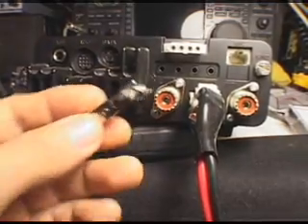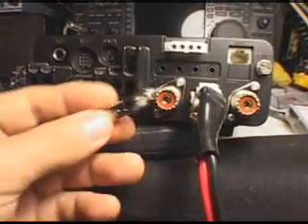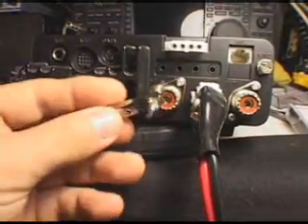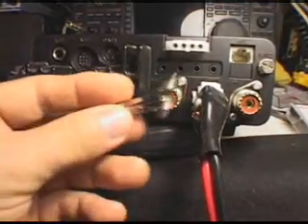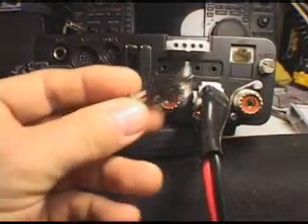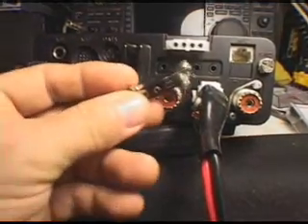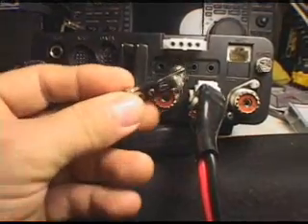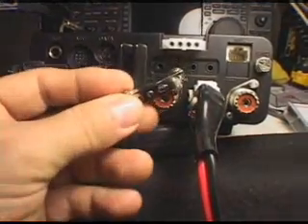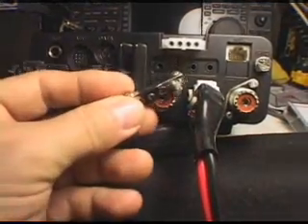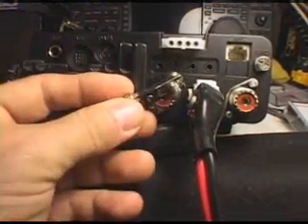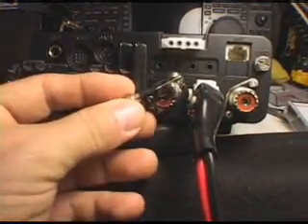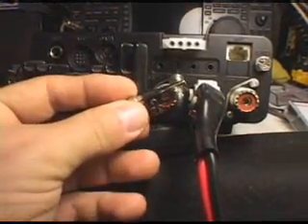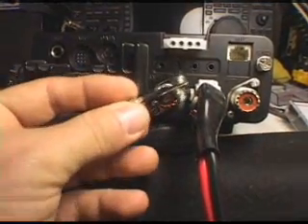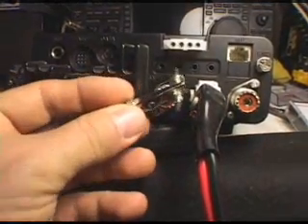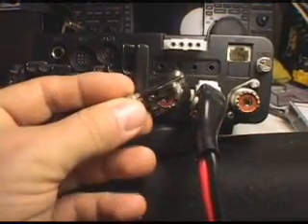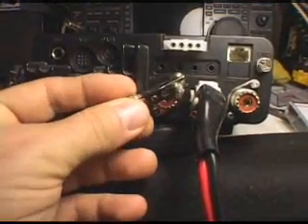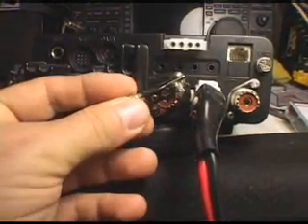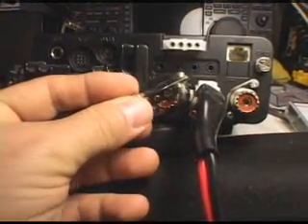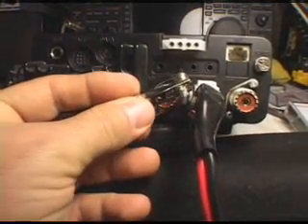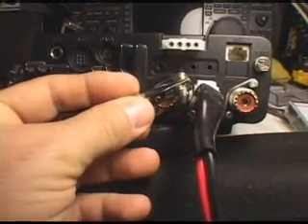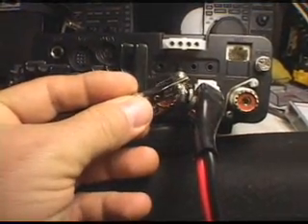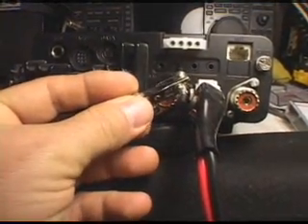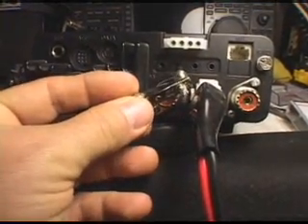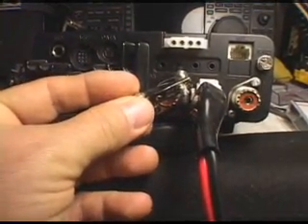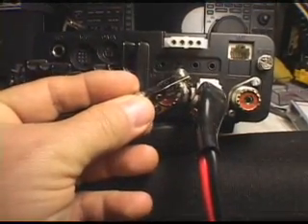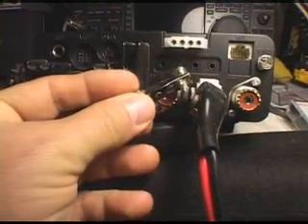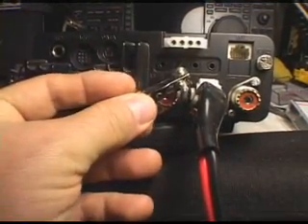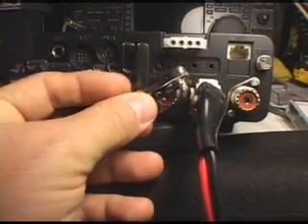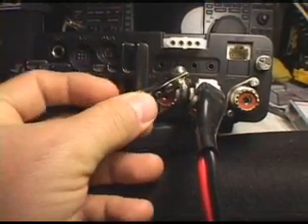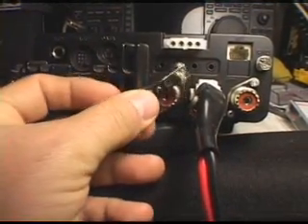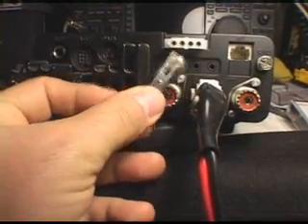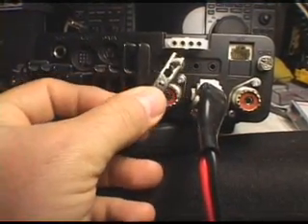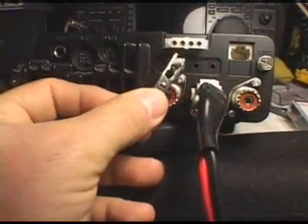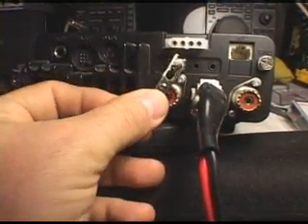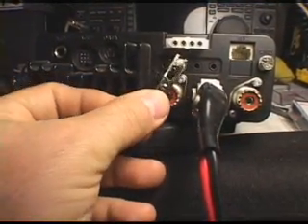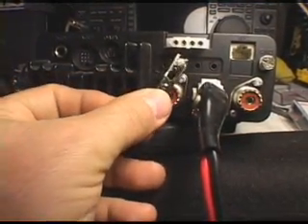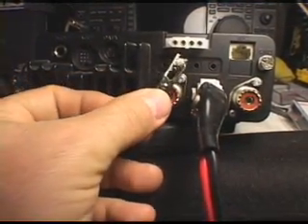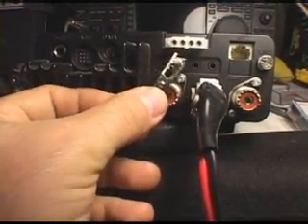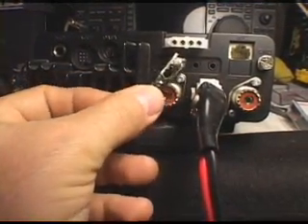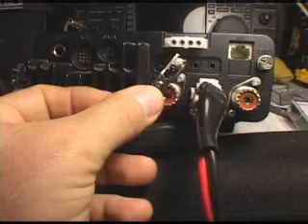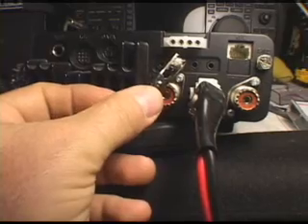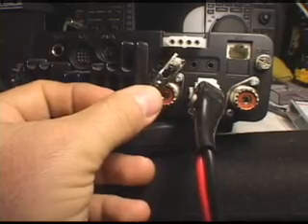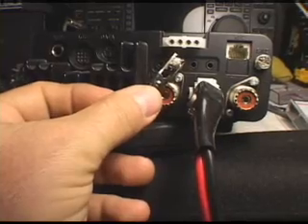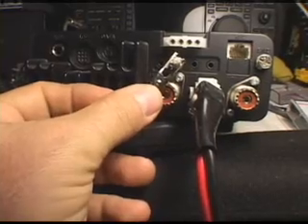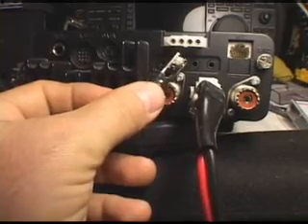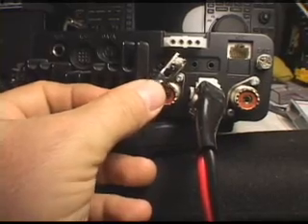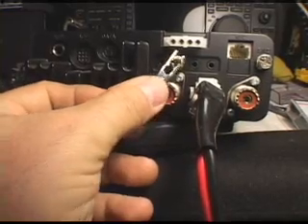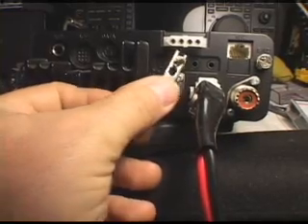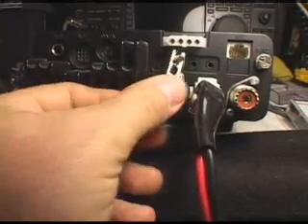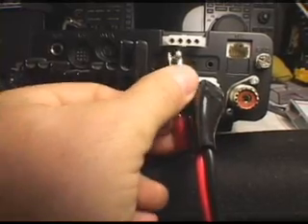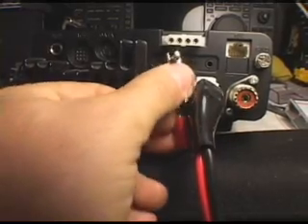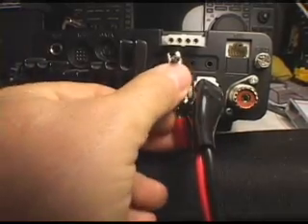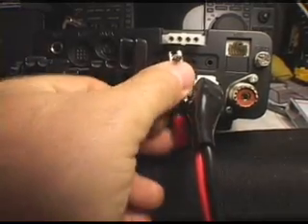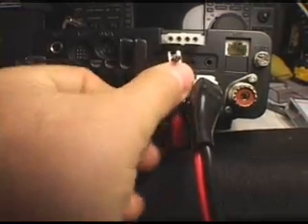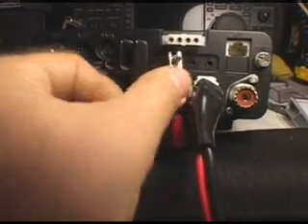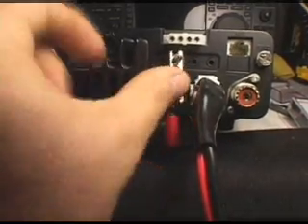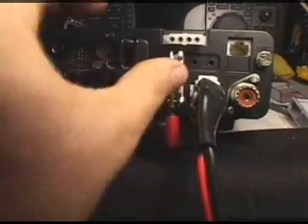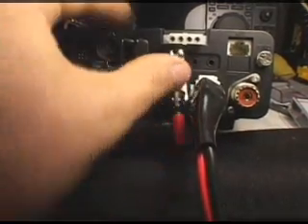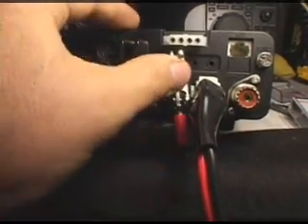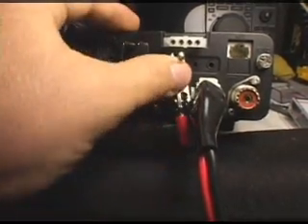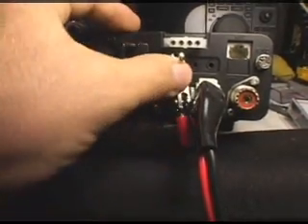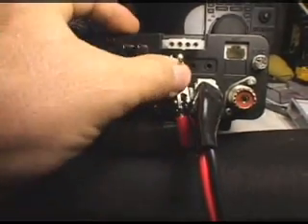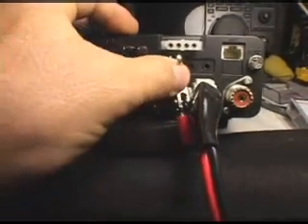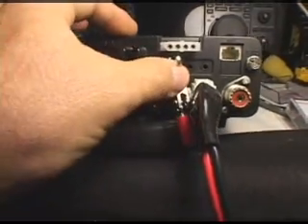It goes into the second hole from the center, which is the CIV PC control hole. When you push it all the way in, it's going to short that out.